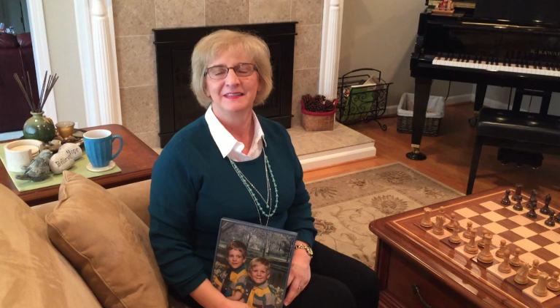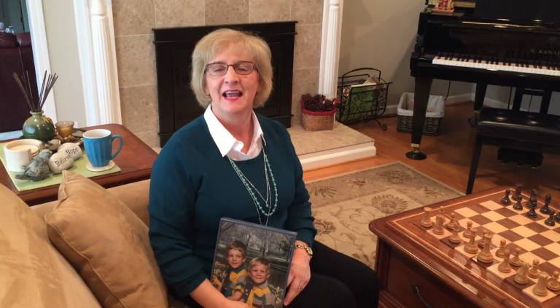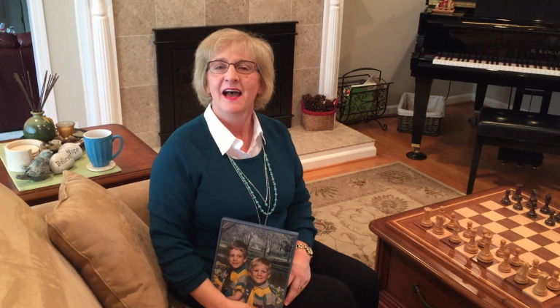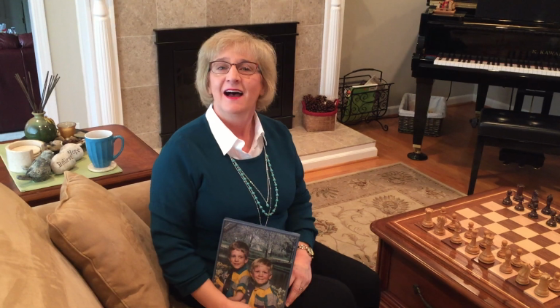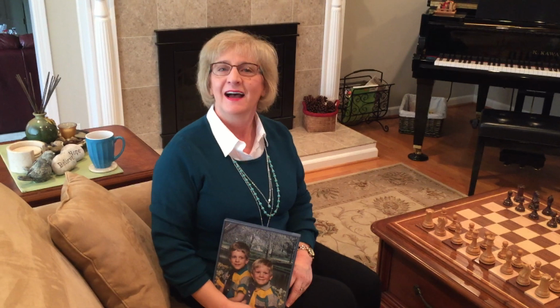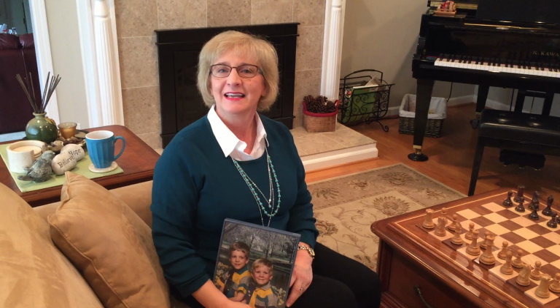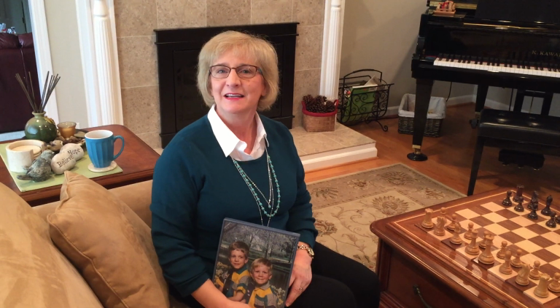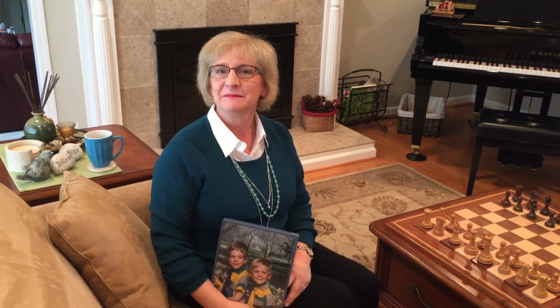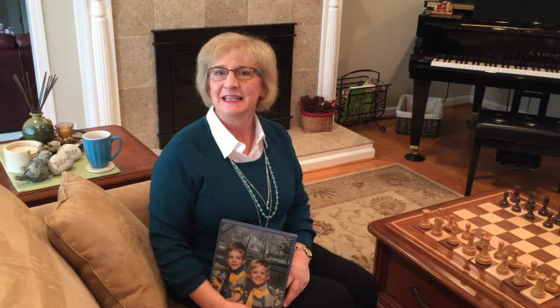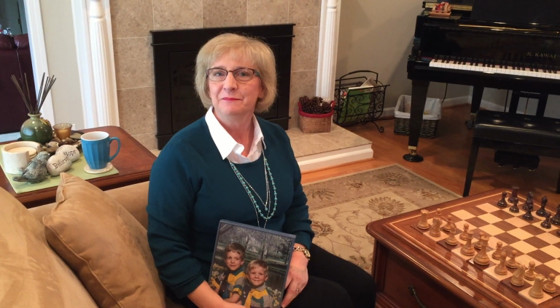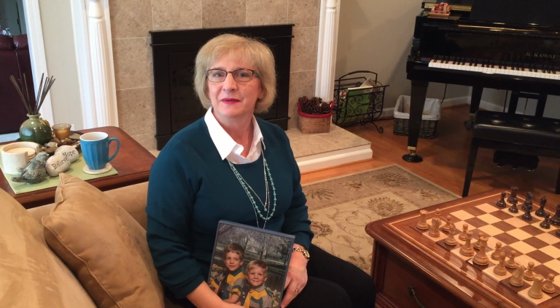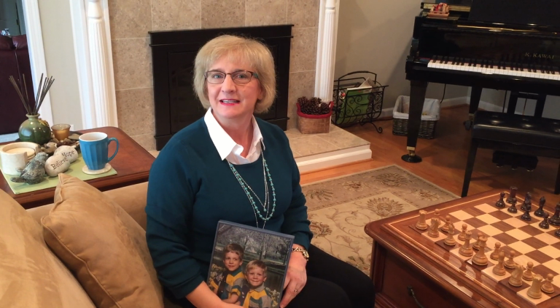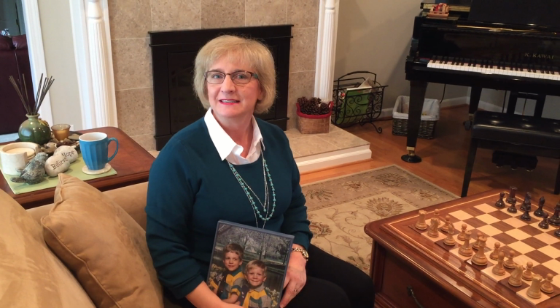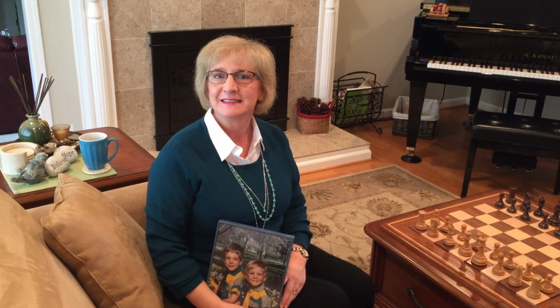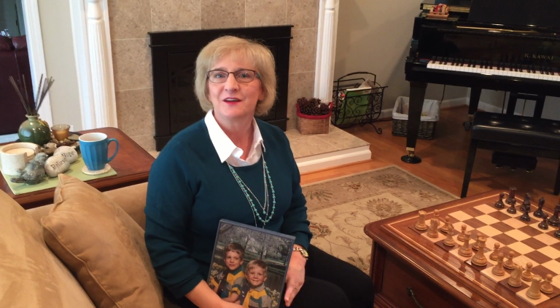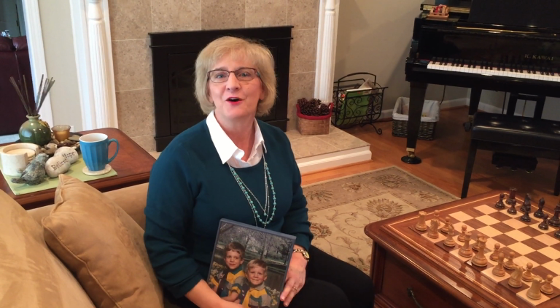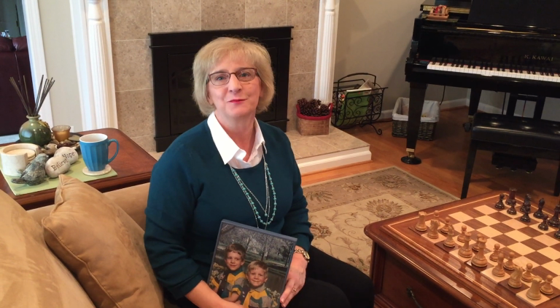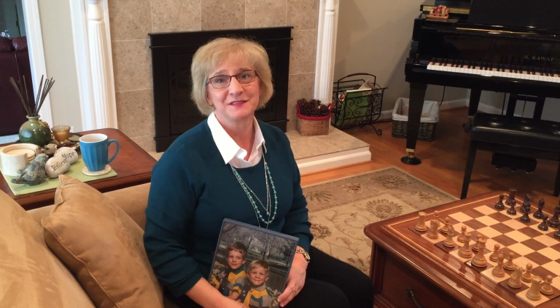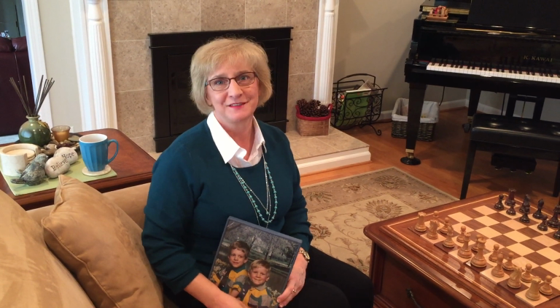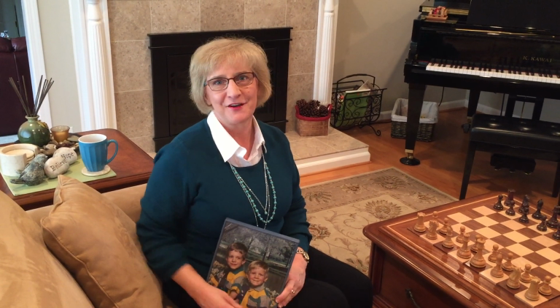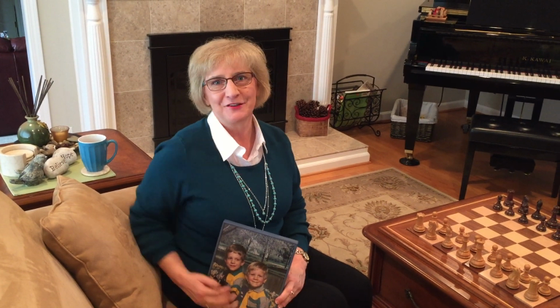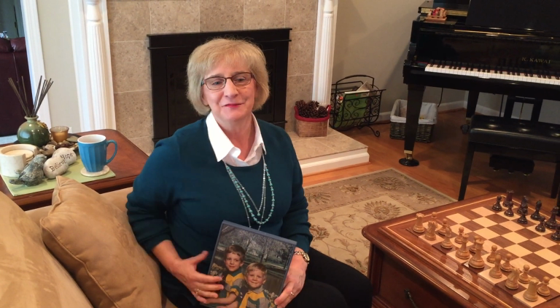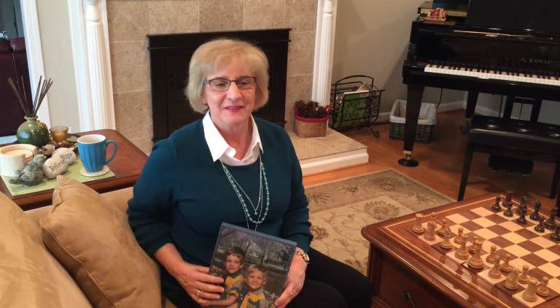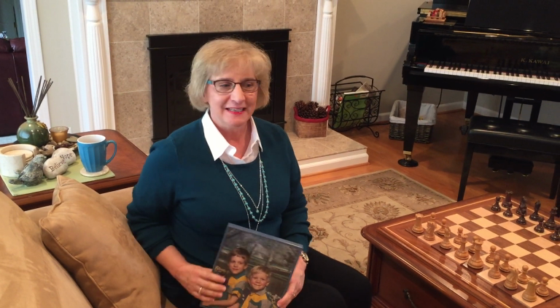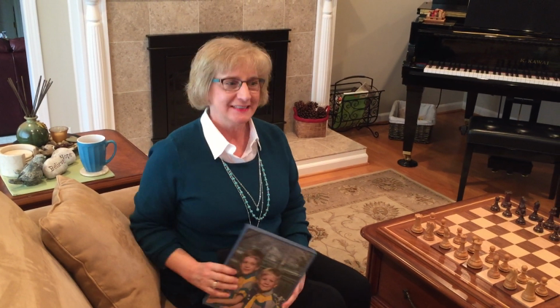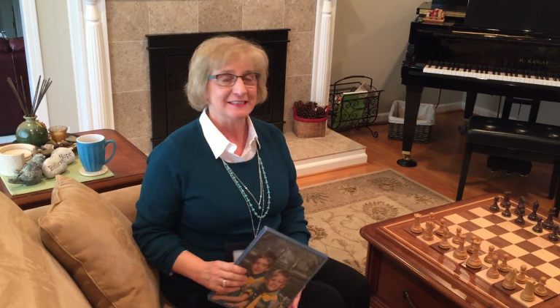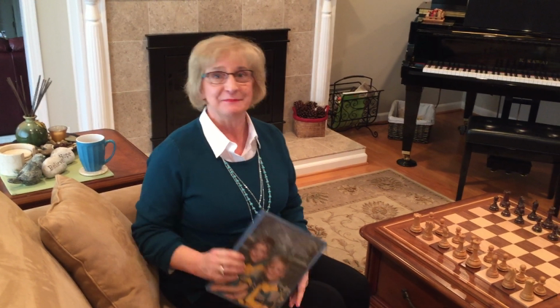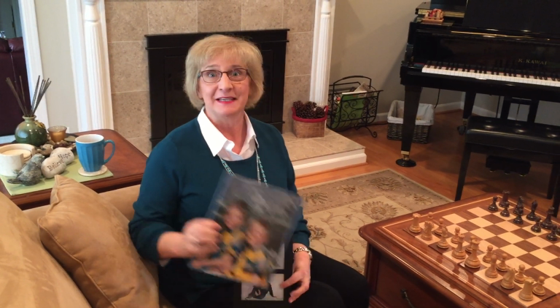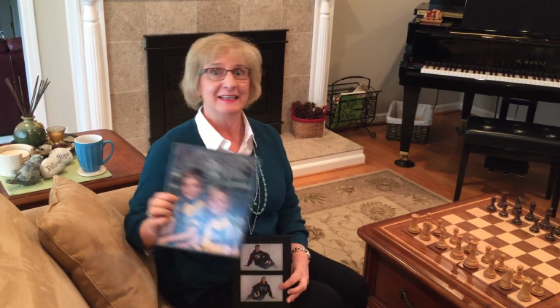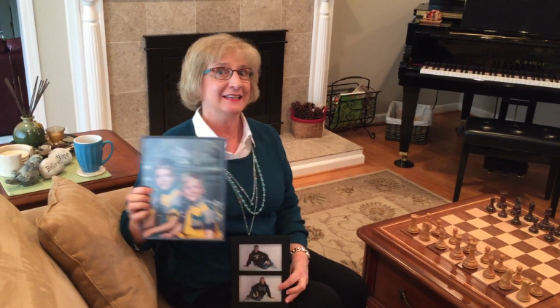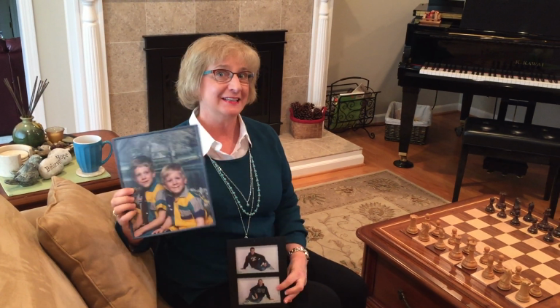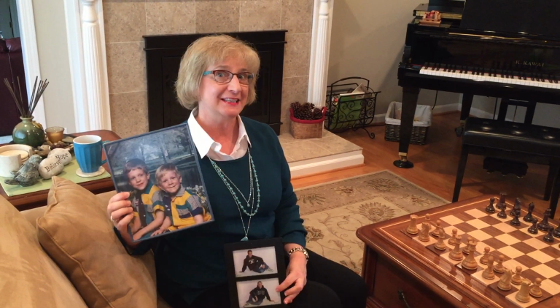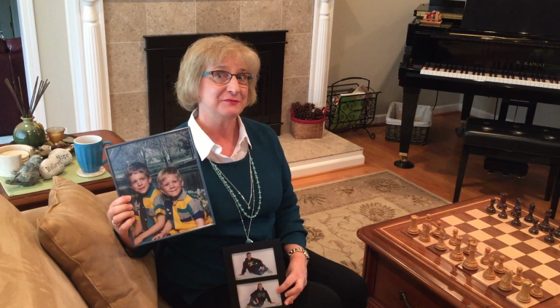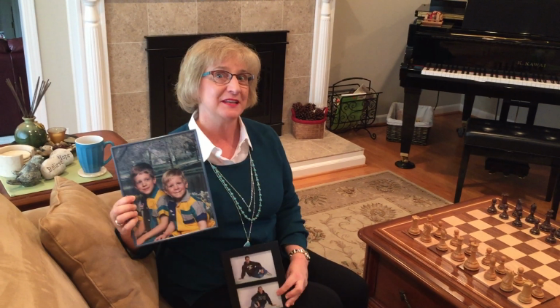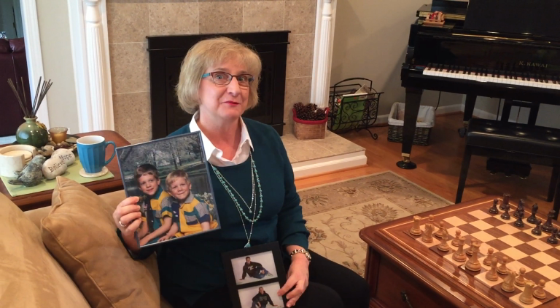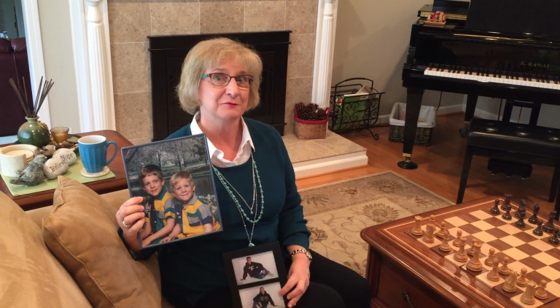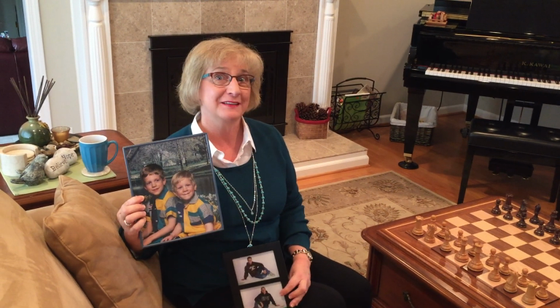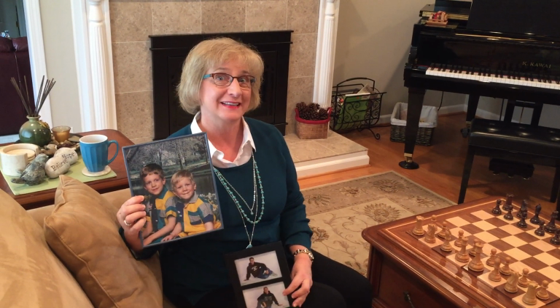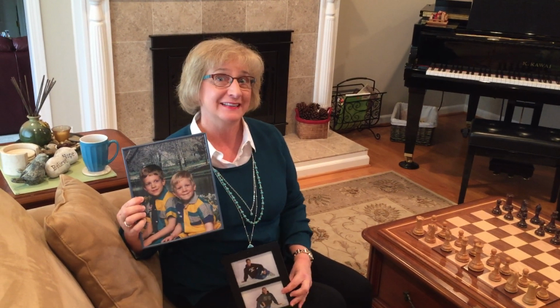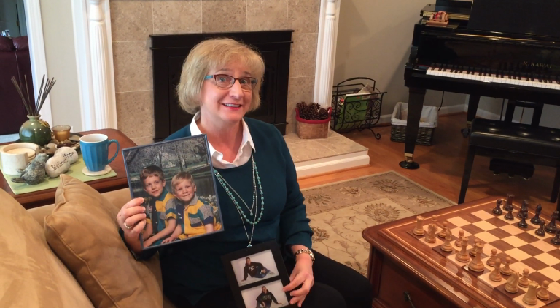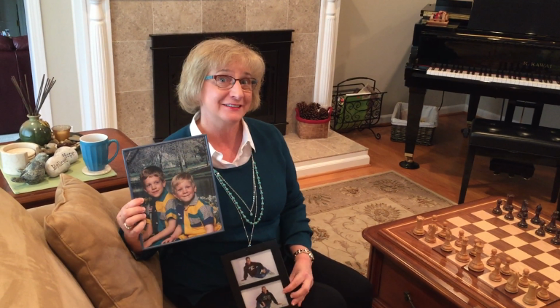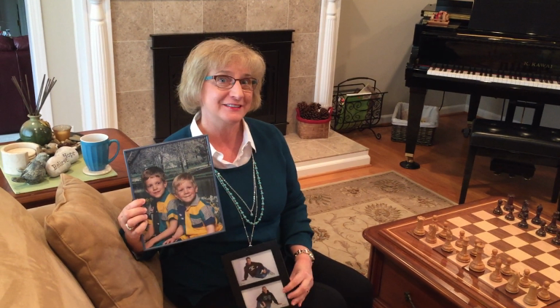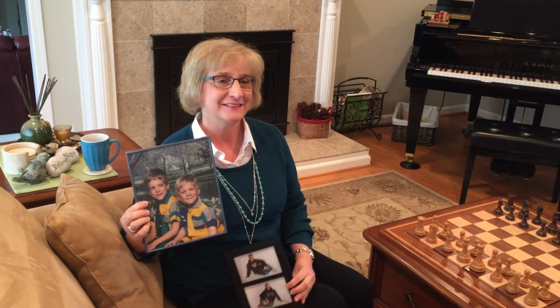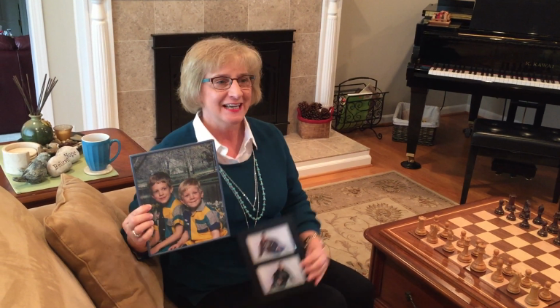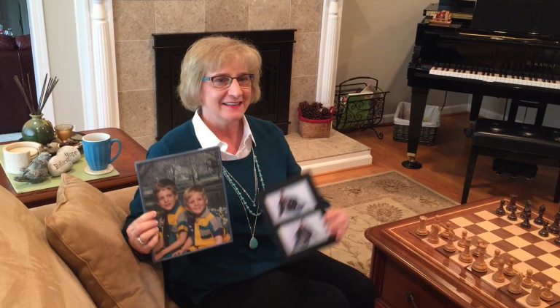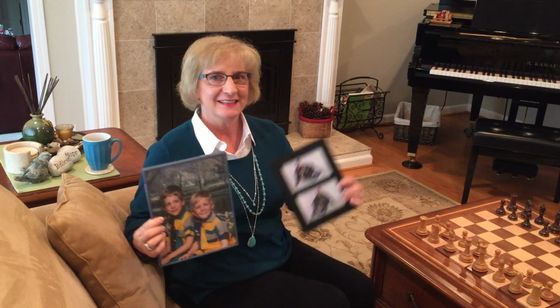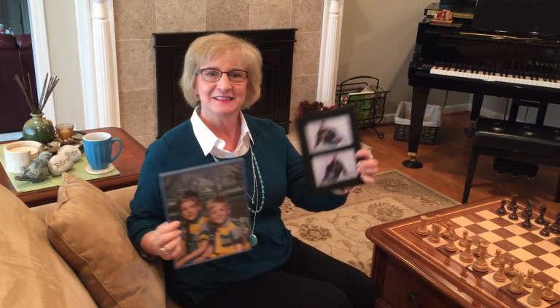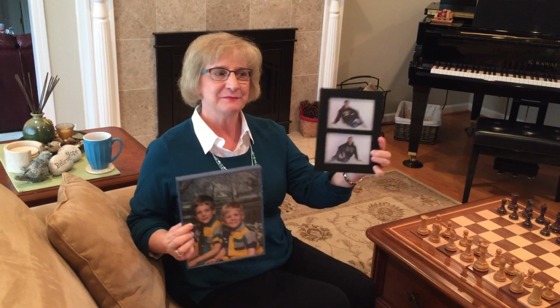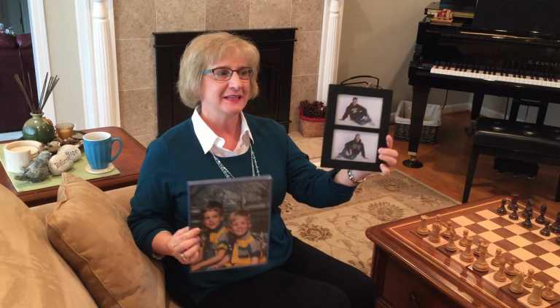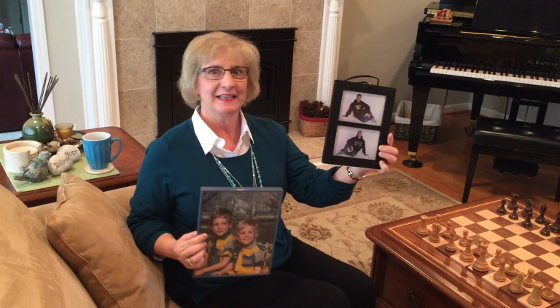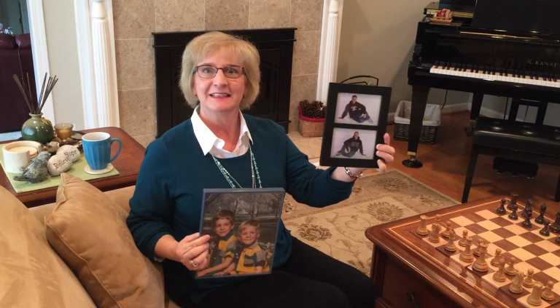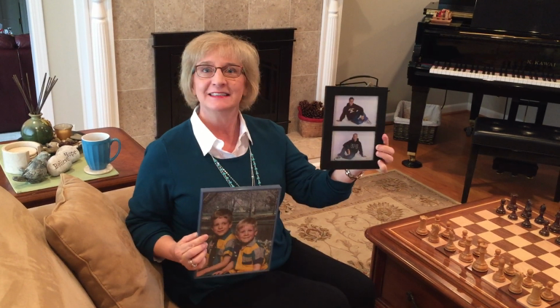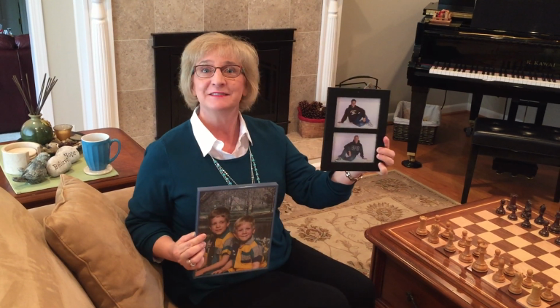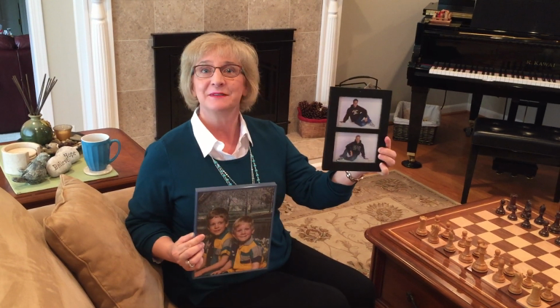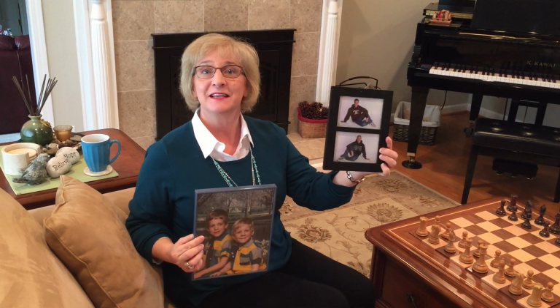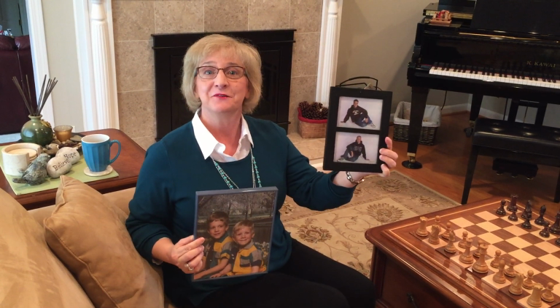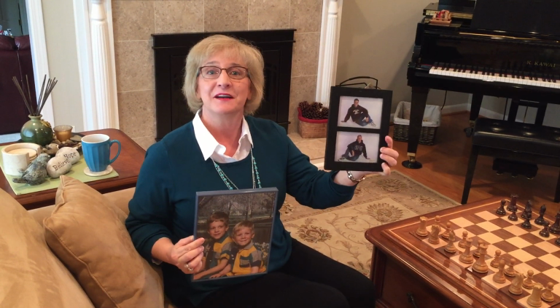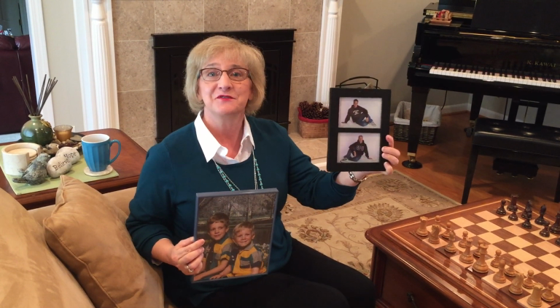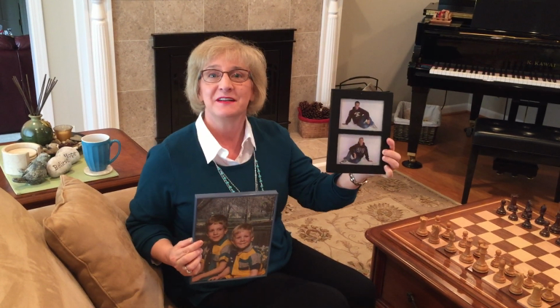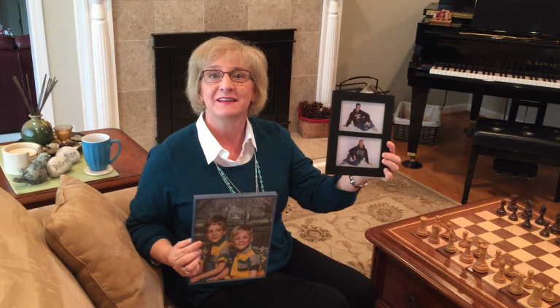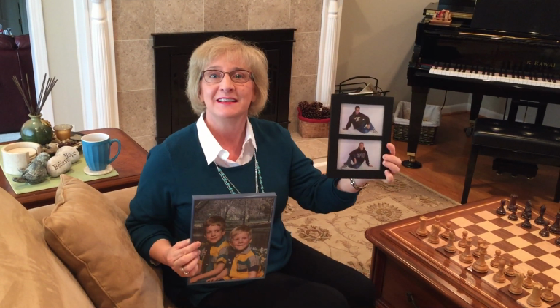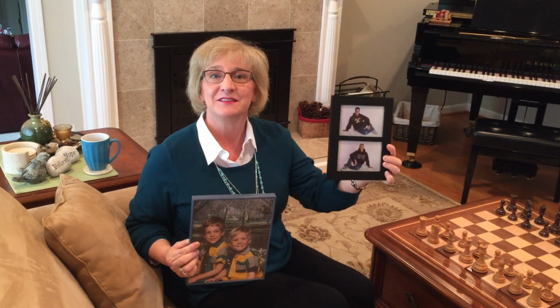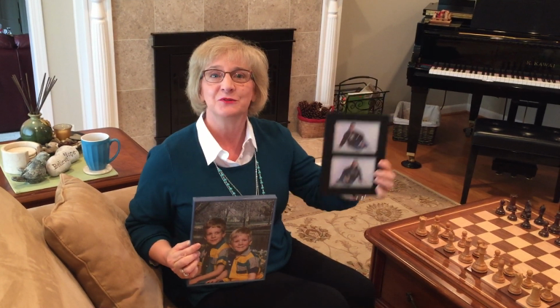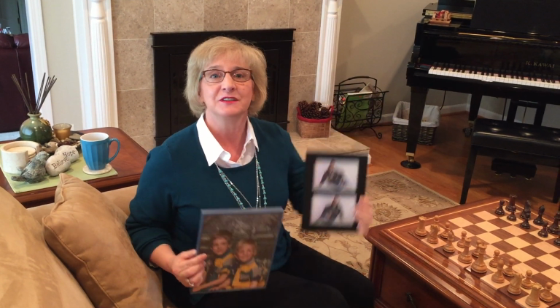Hi, I'm Leigh Binns, the Home Scholar. This is my kids when they were really little. This is my kids when they graduated high school.